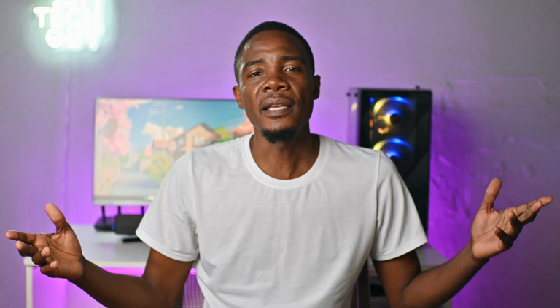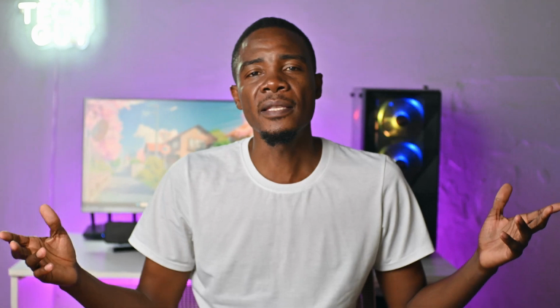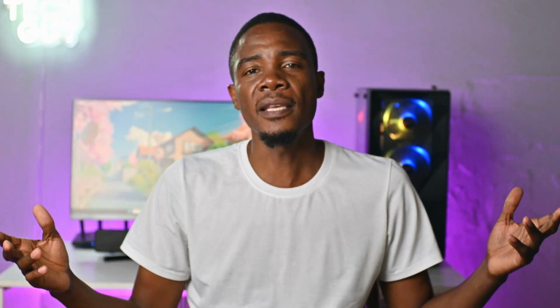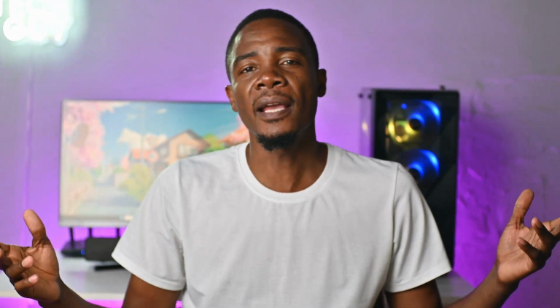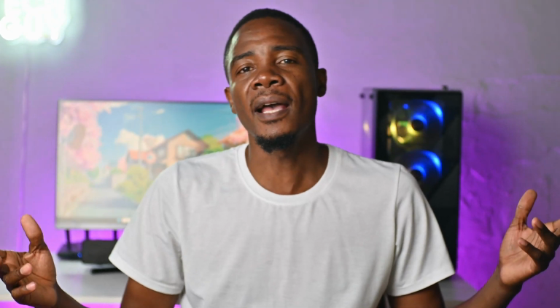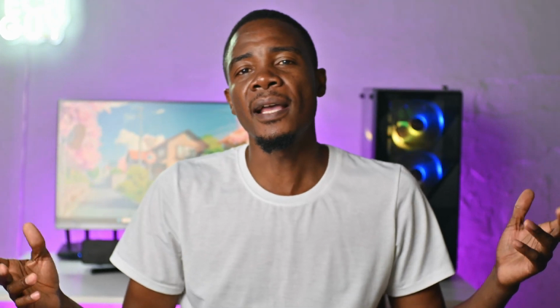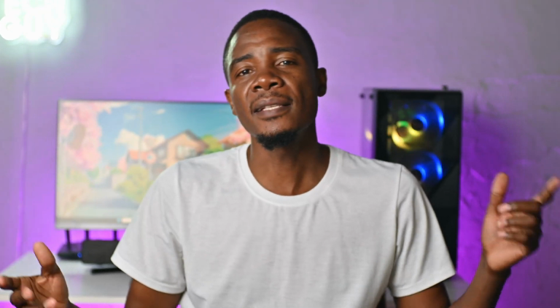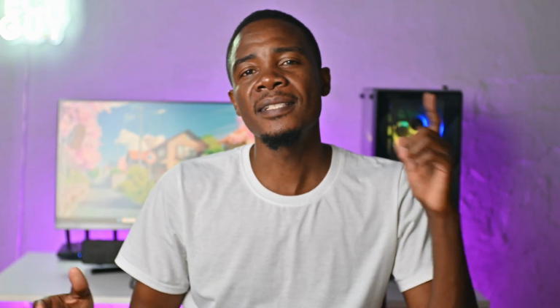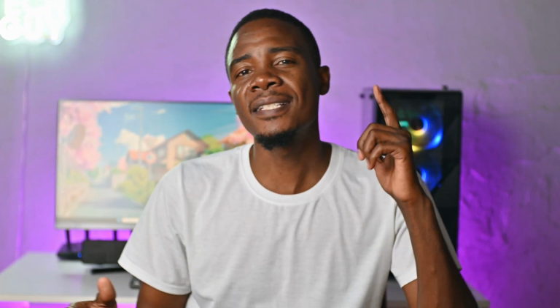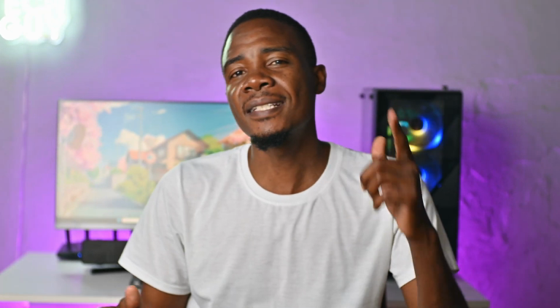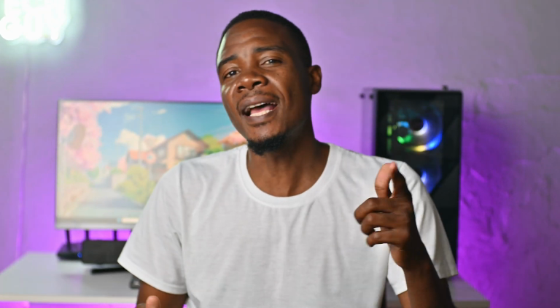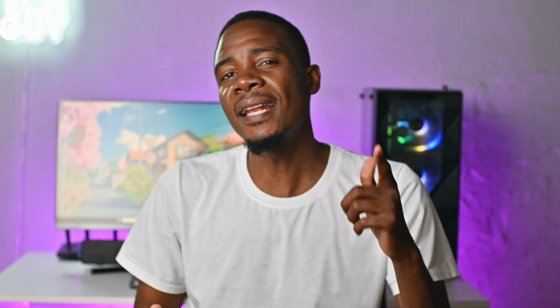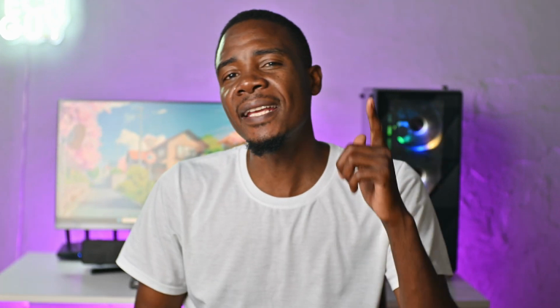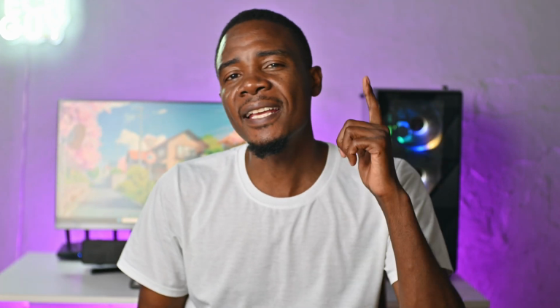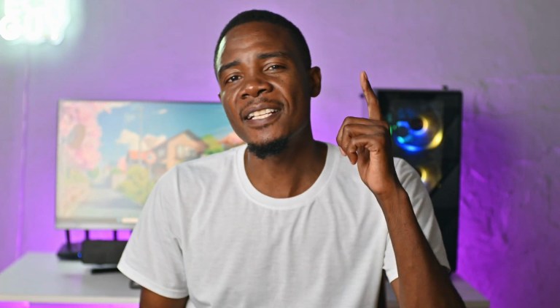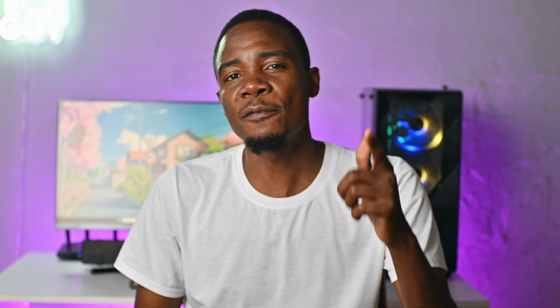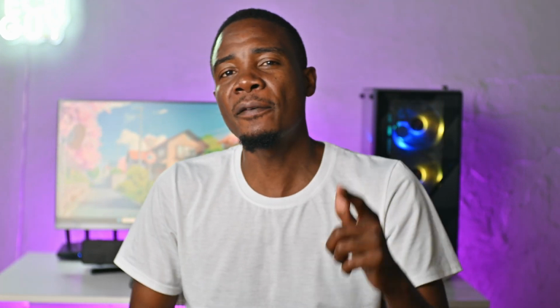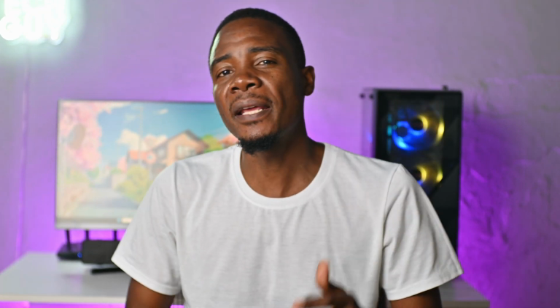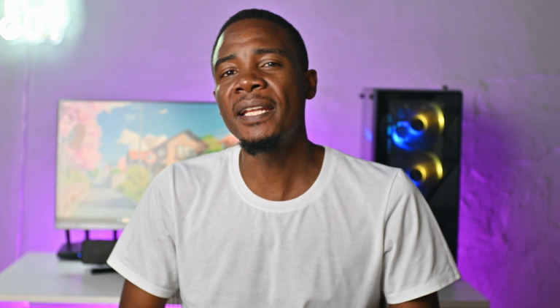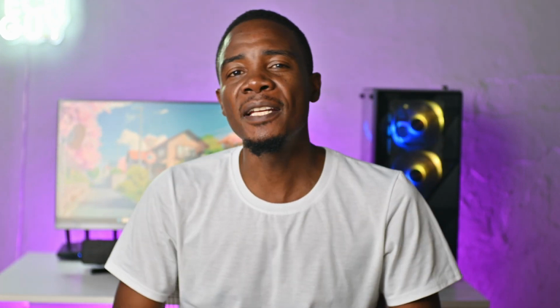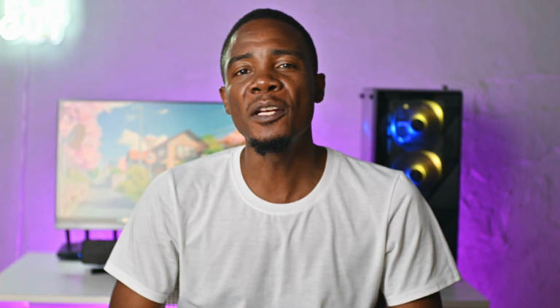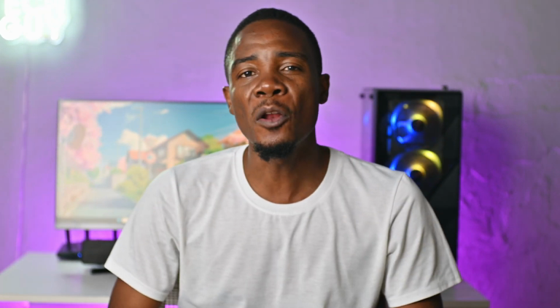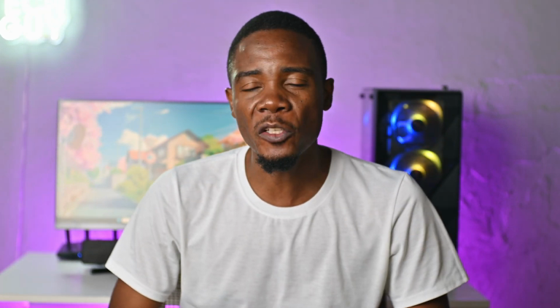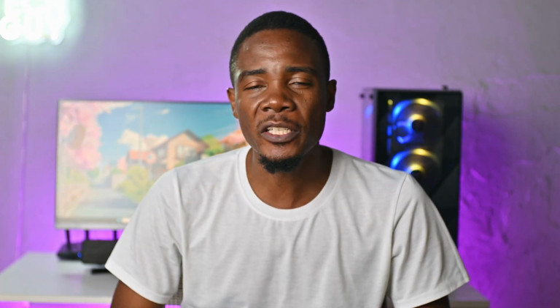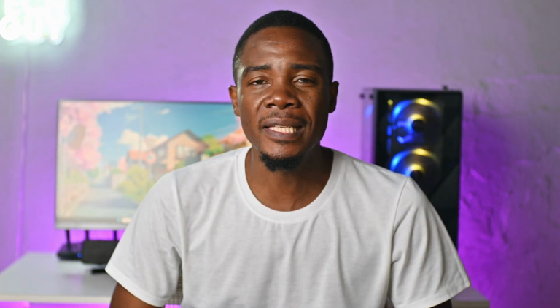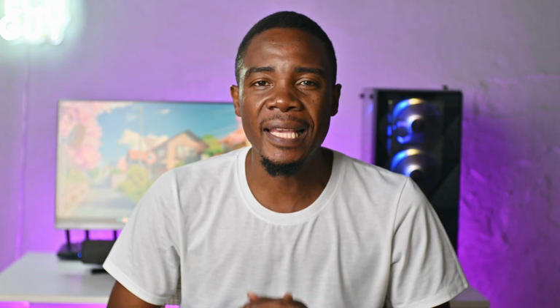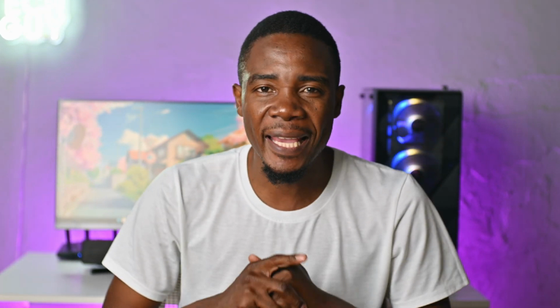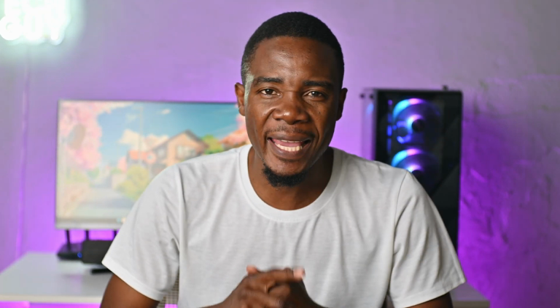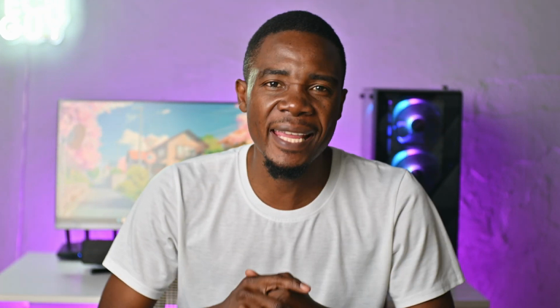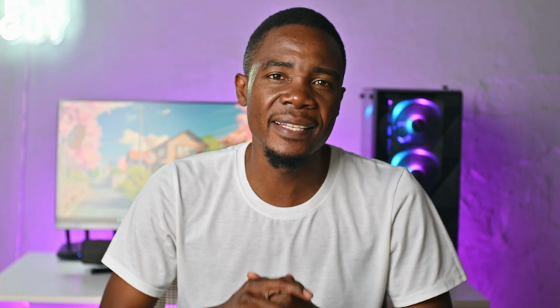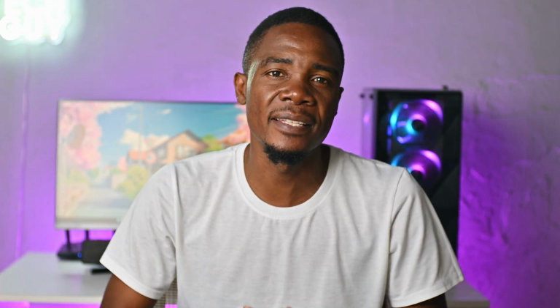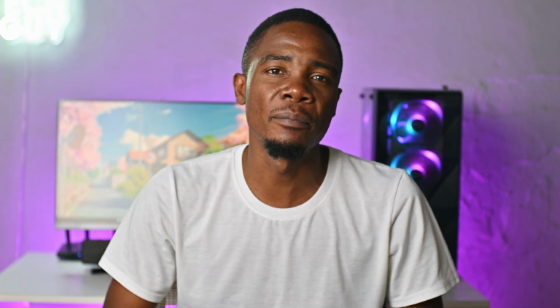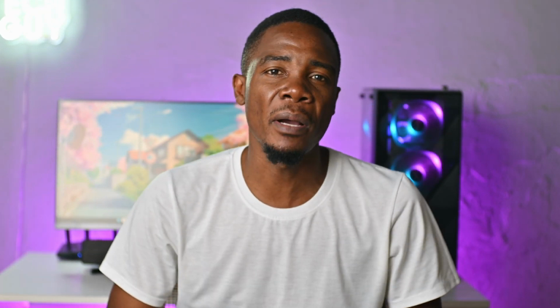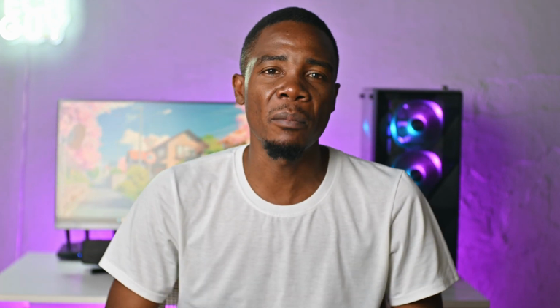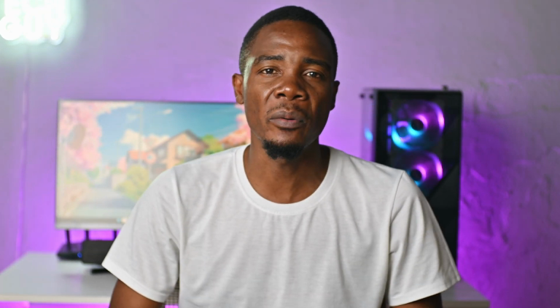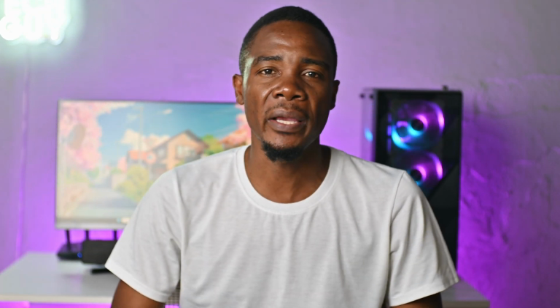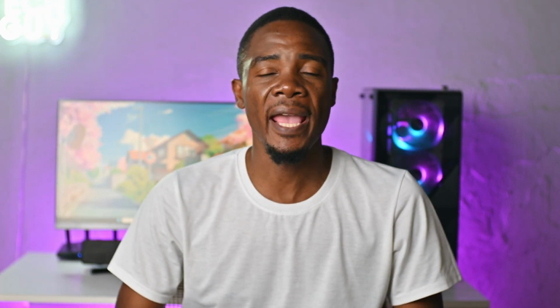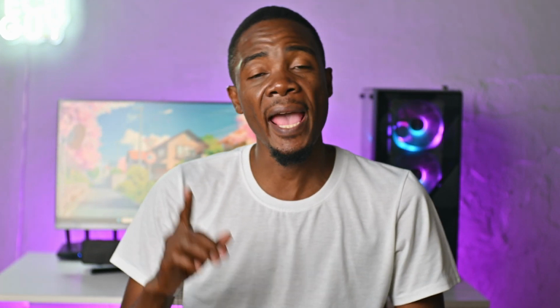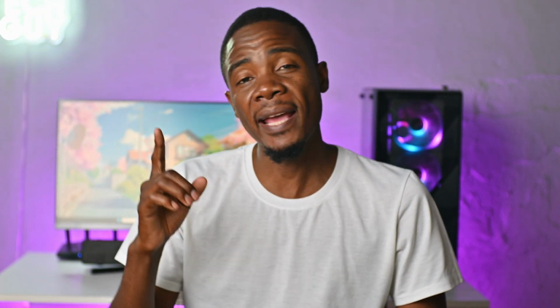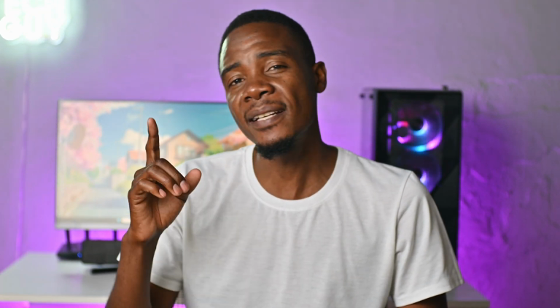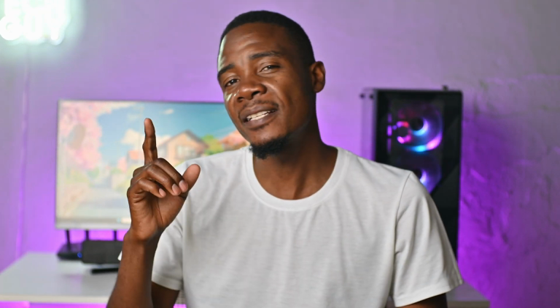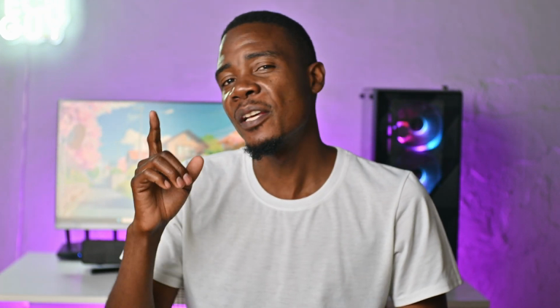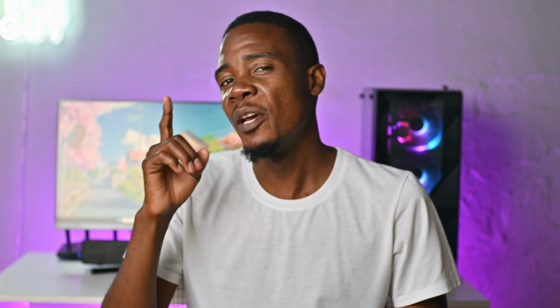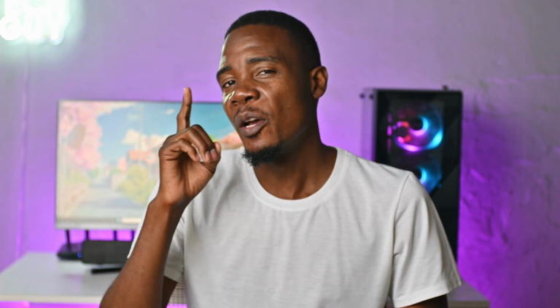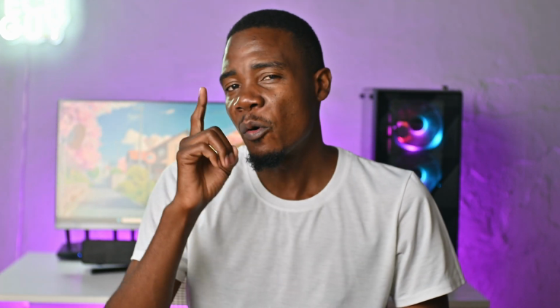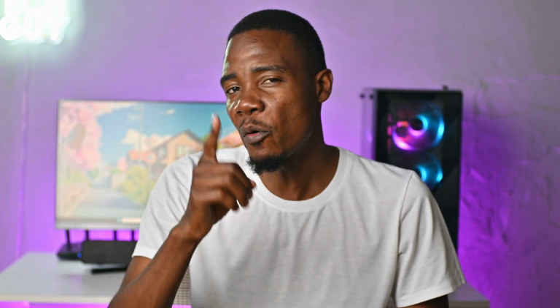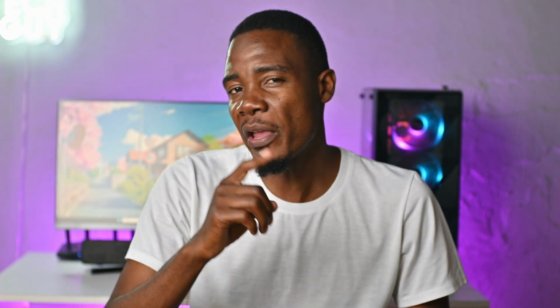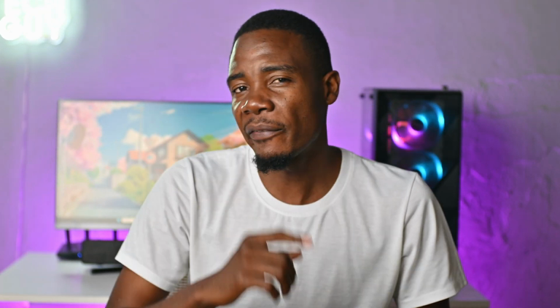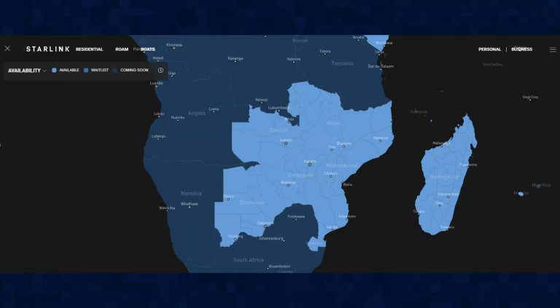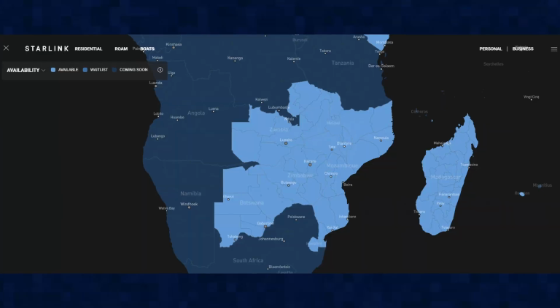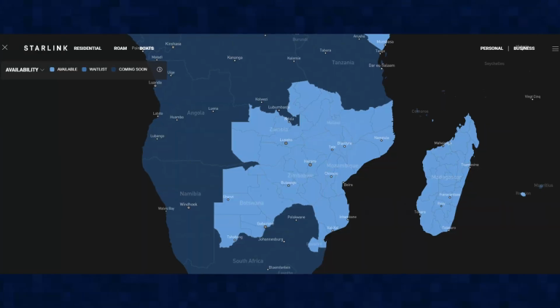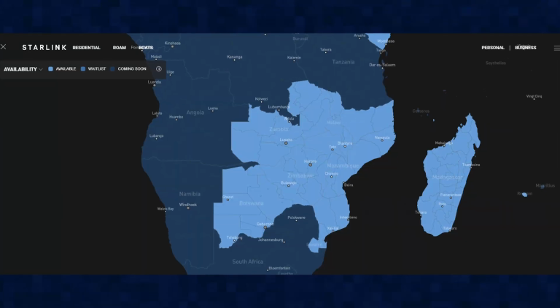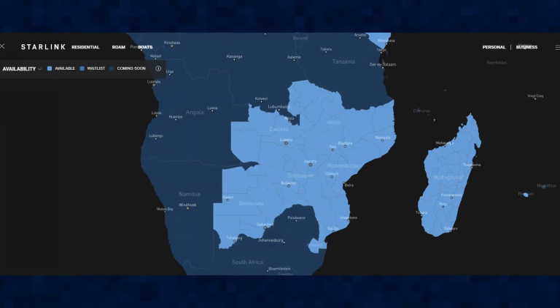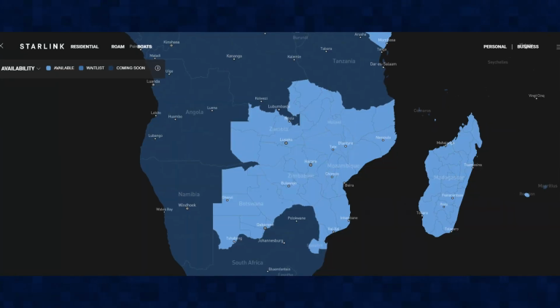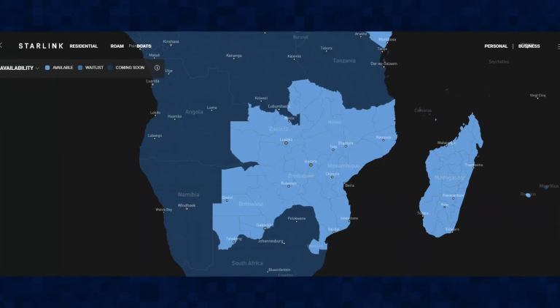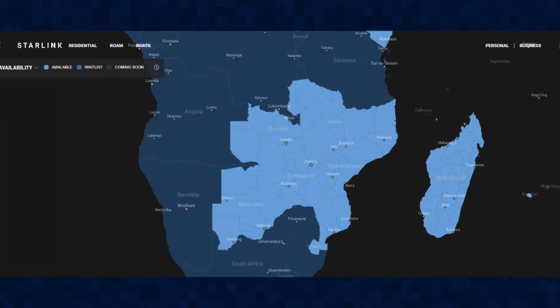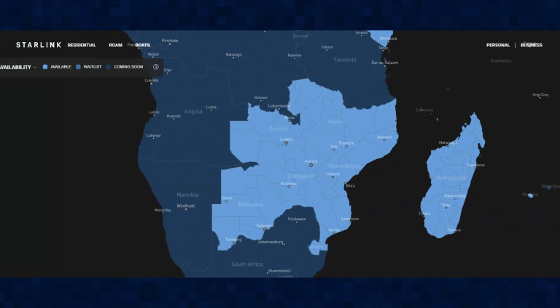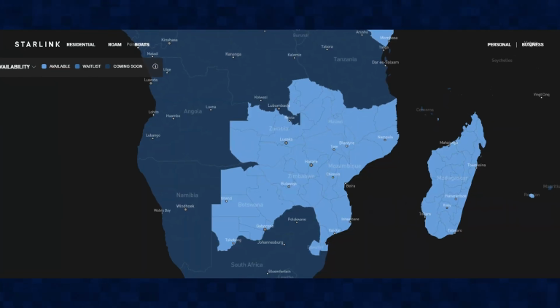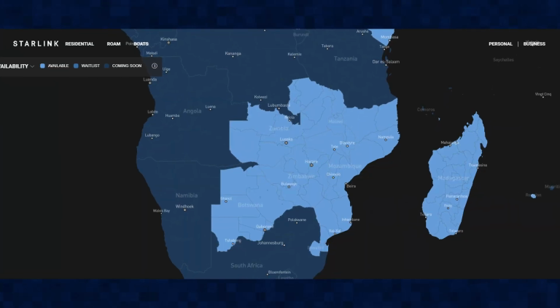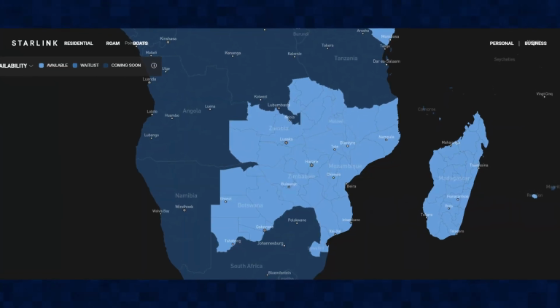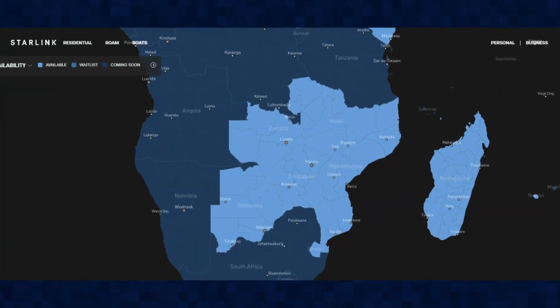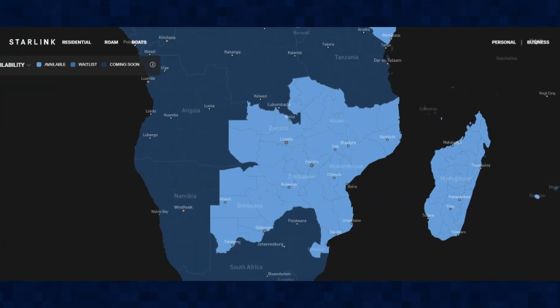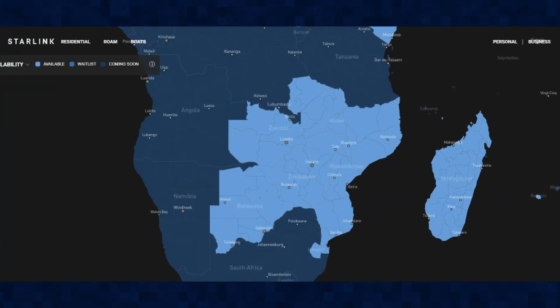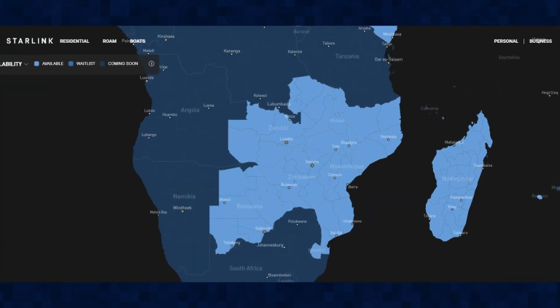It's here guys. Starlink has finally launched in Zimbabwe and we have the map to confirm it.